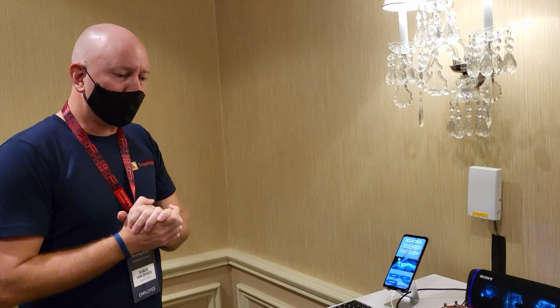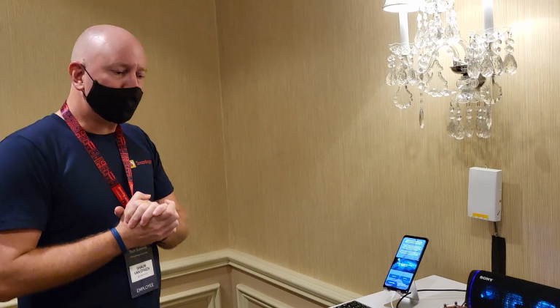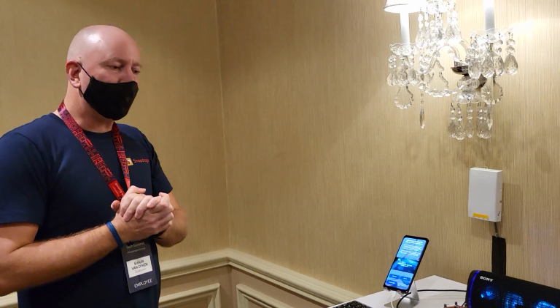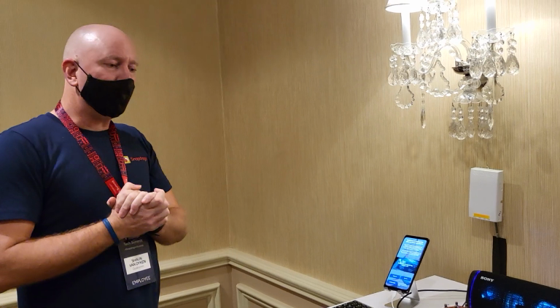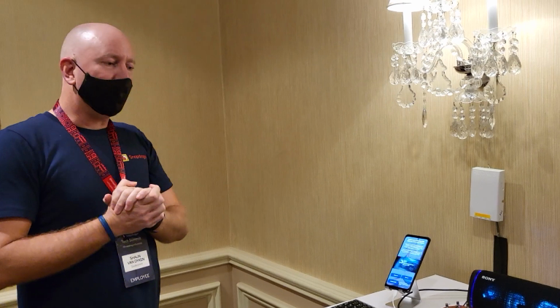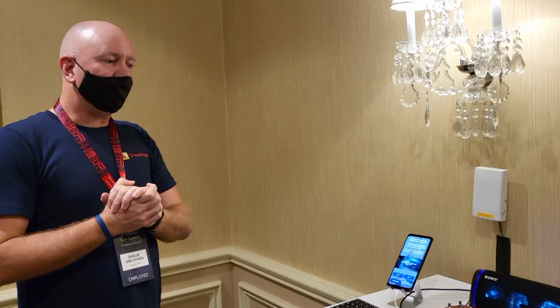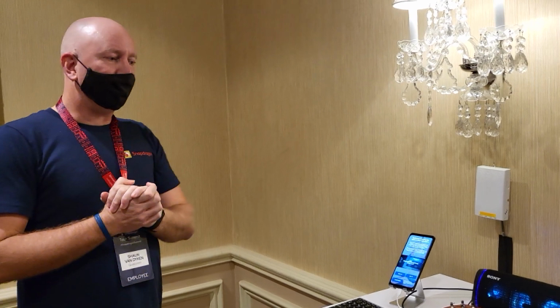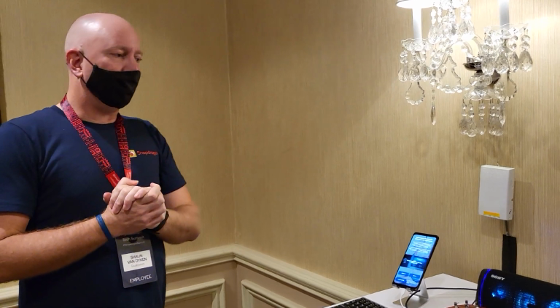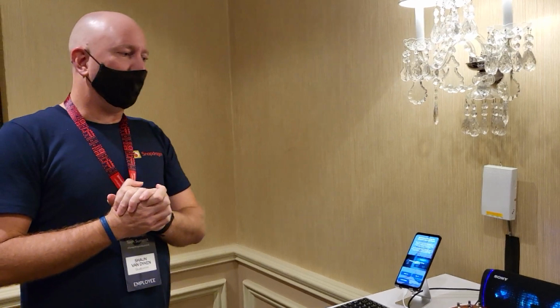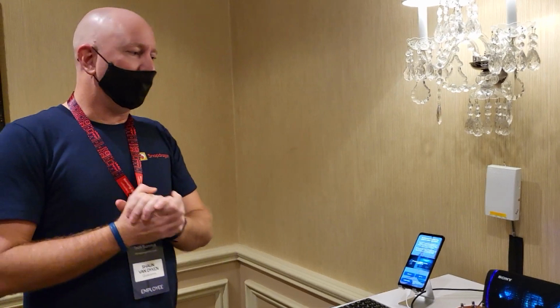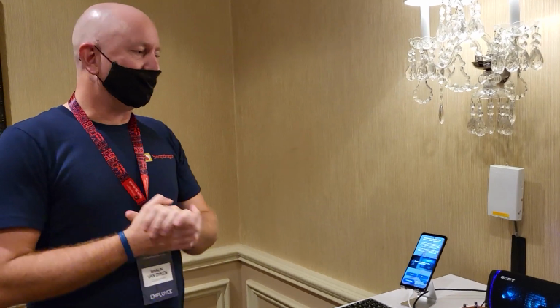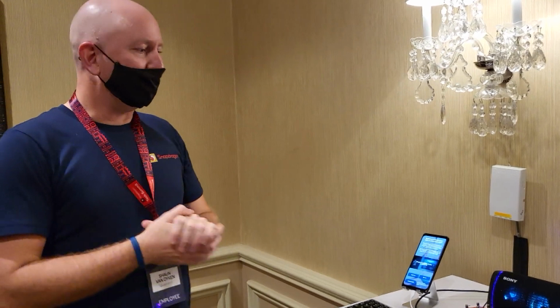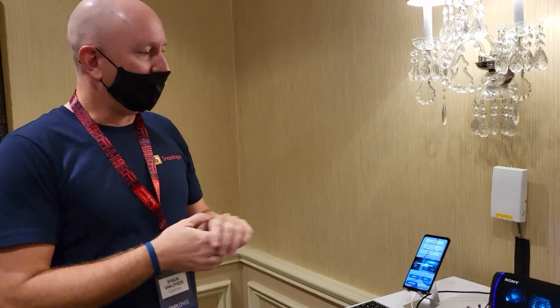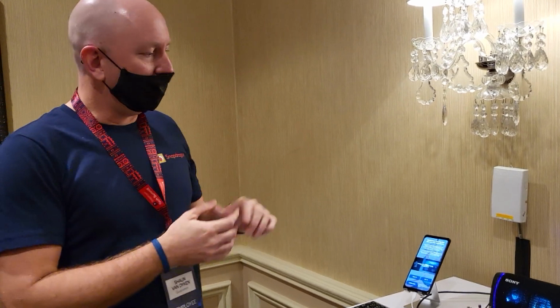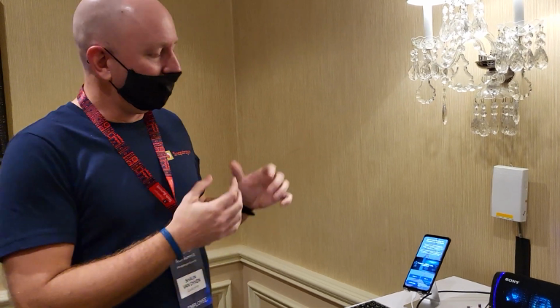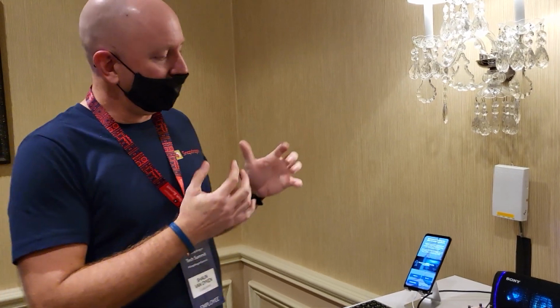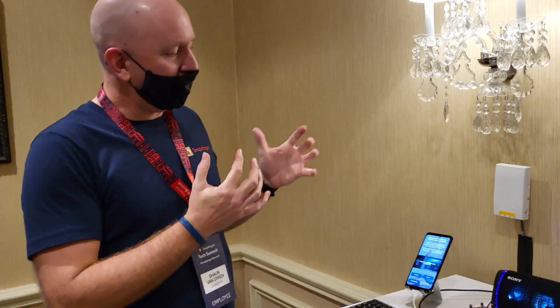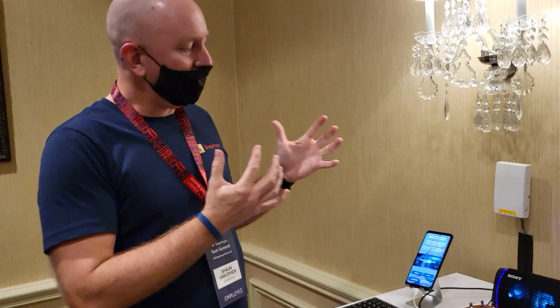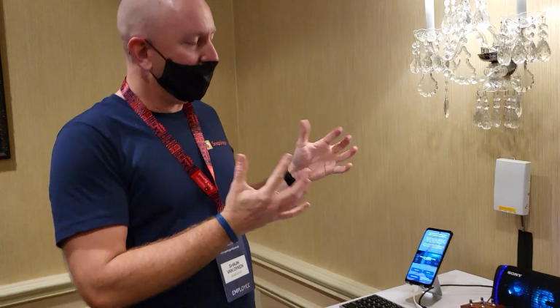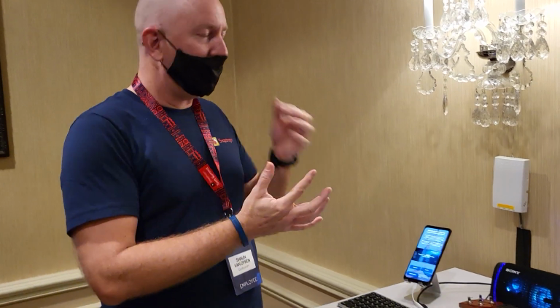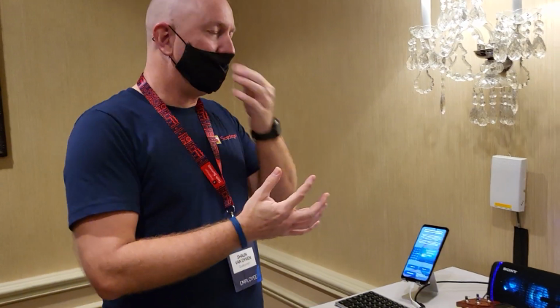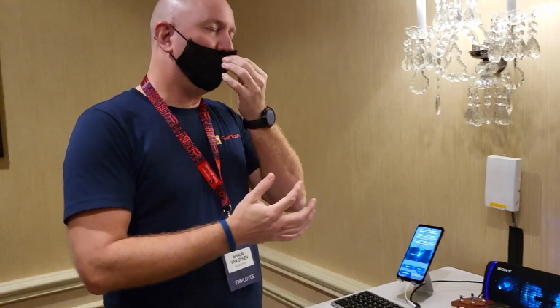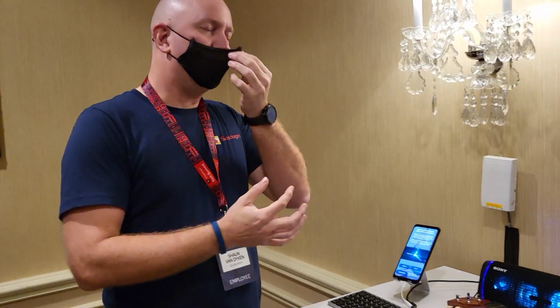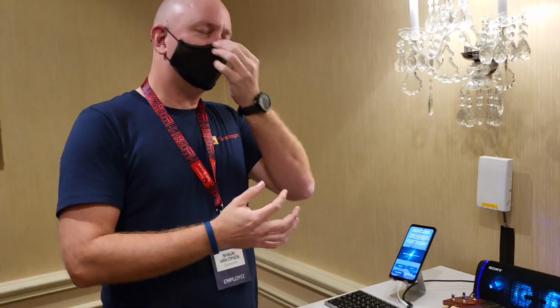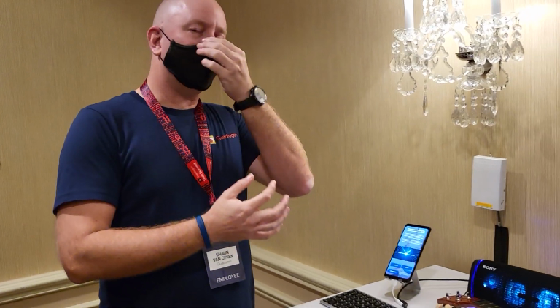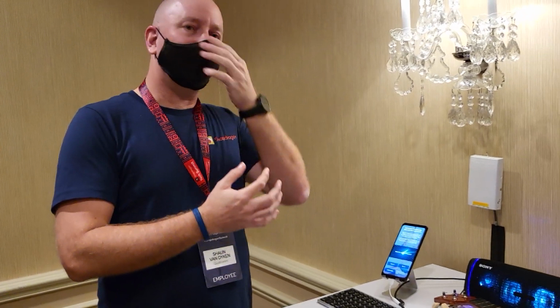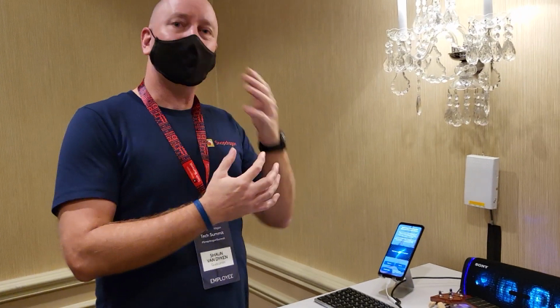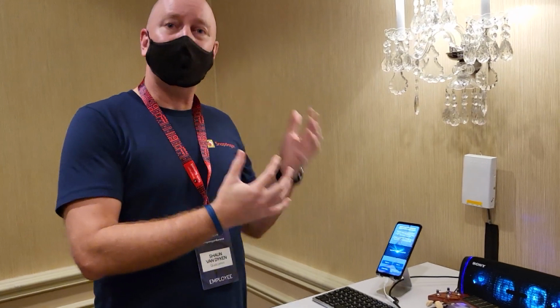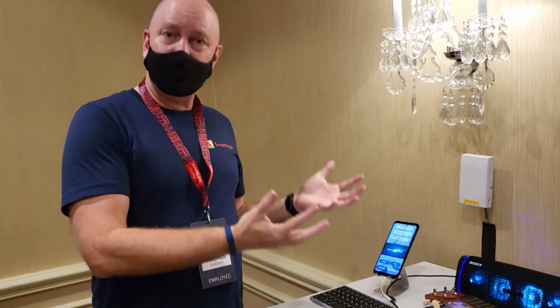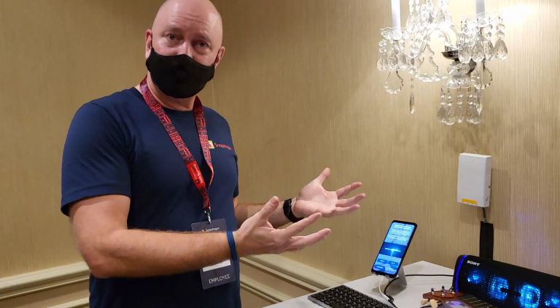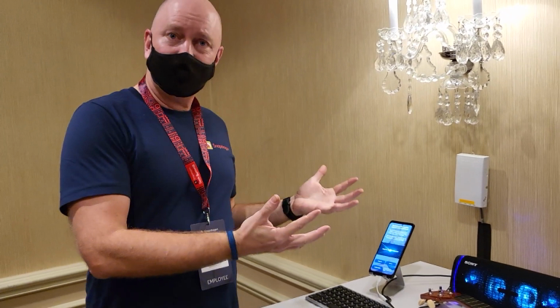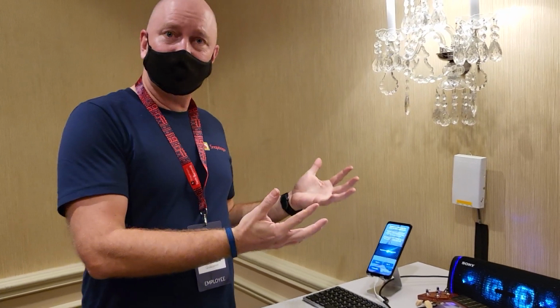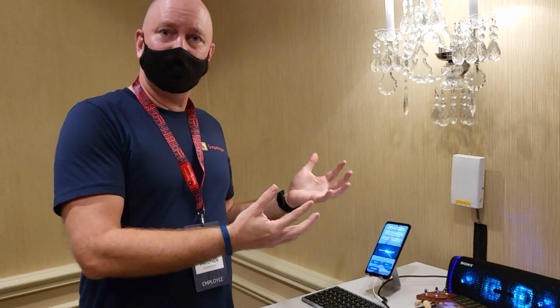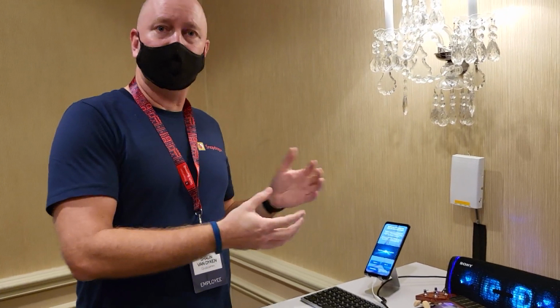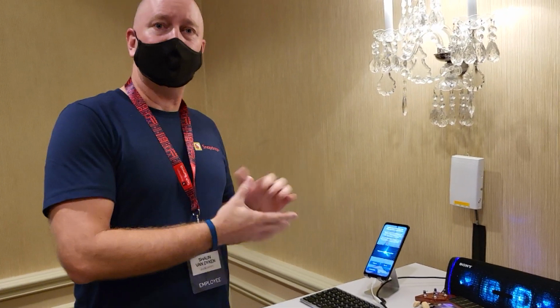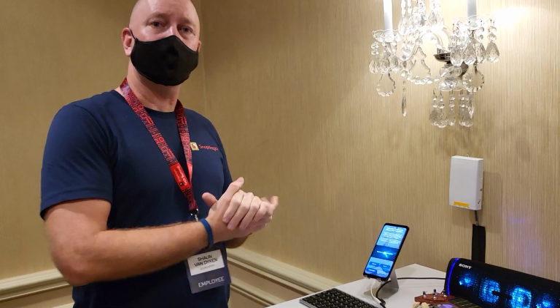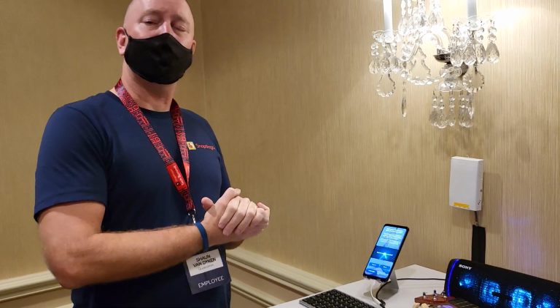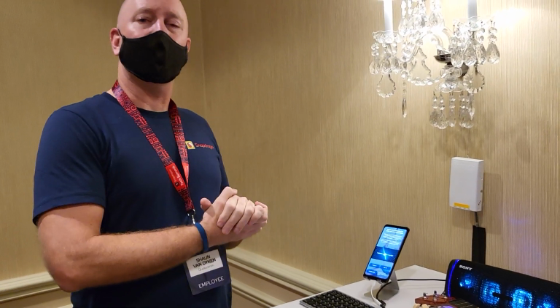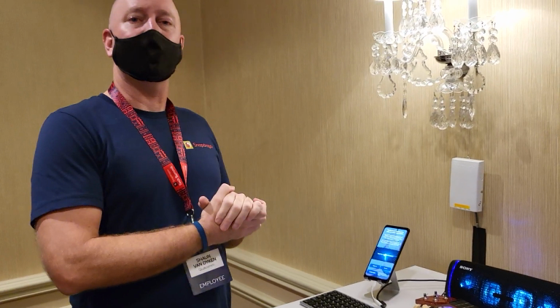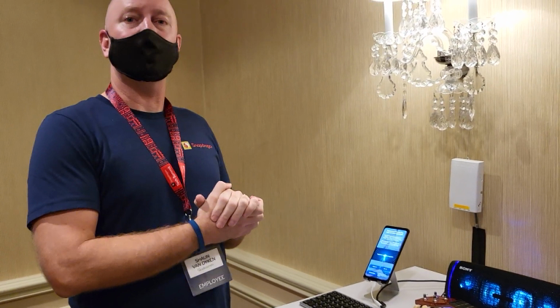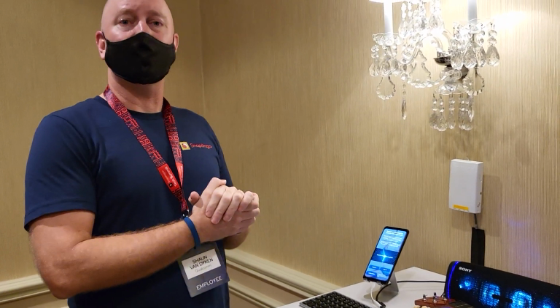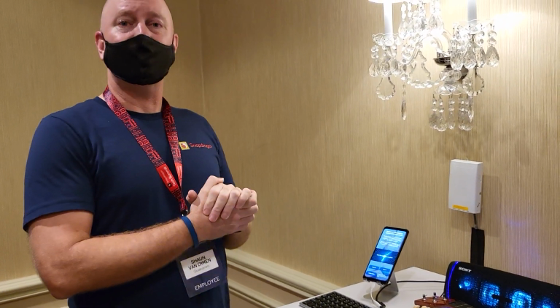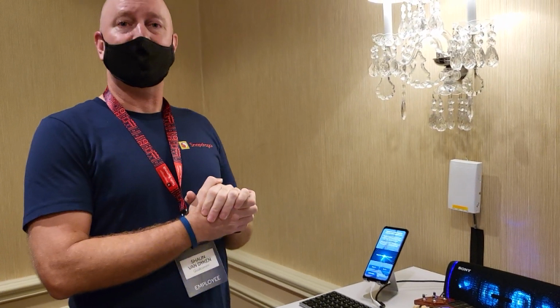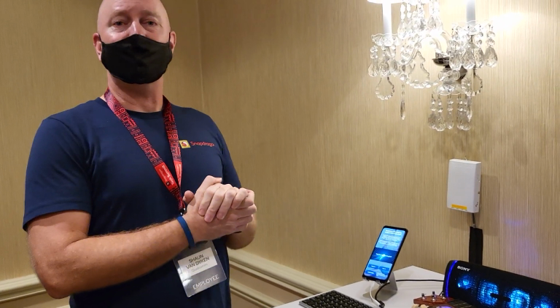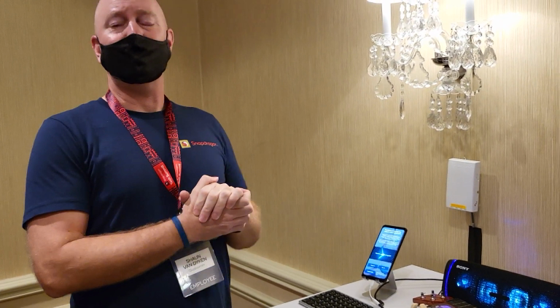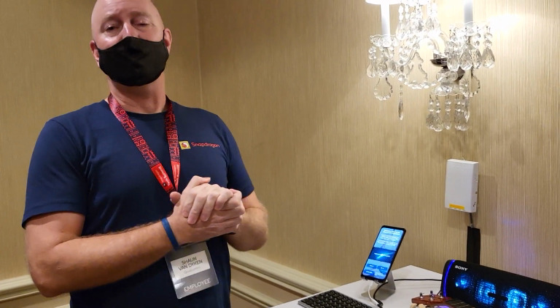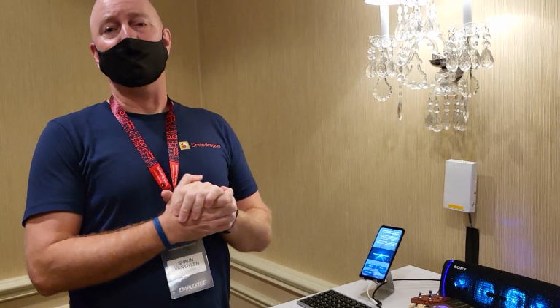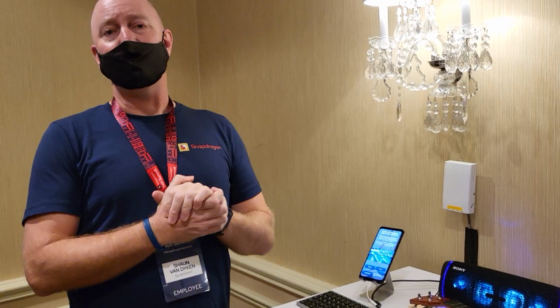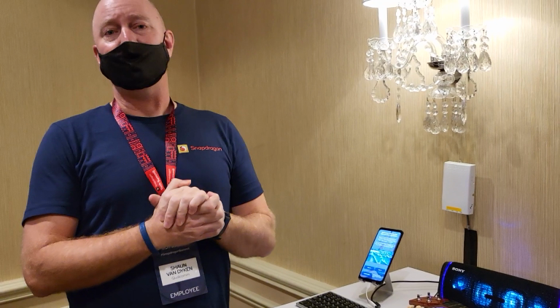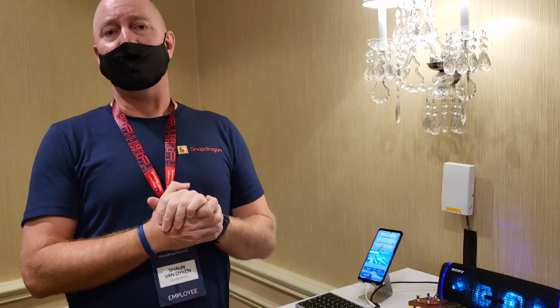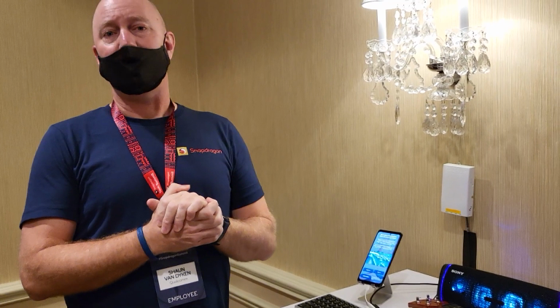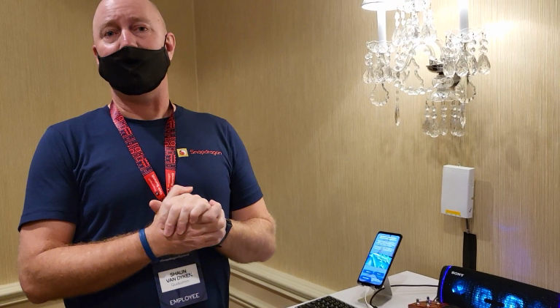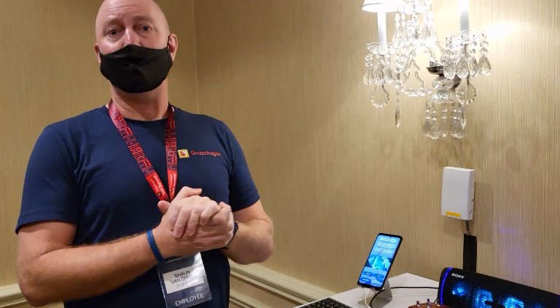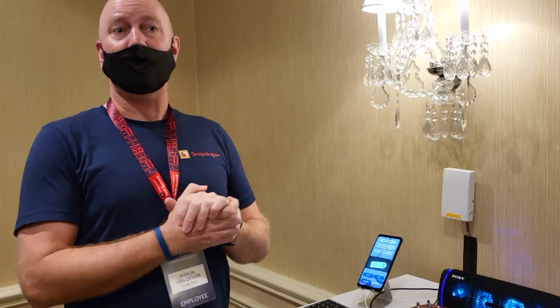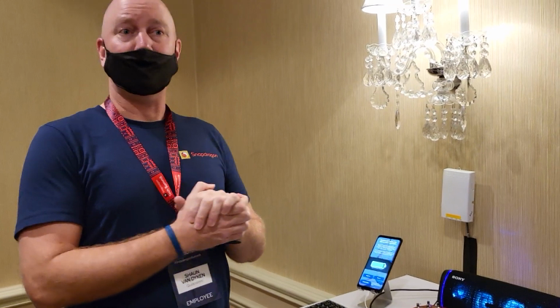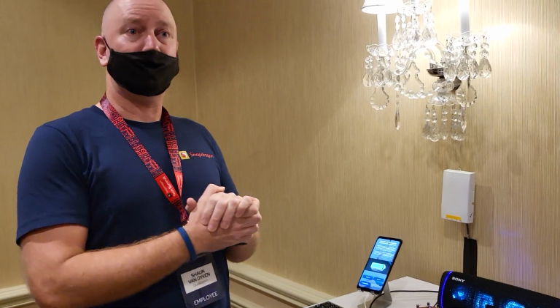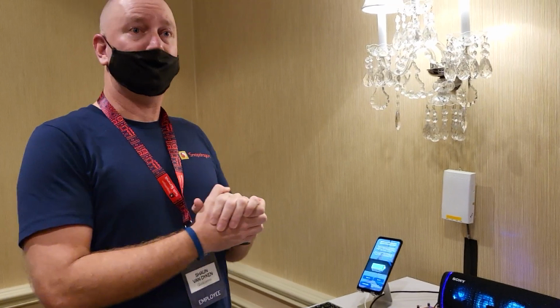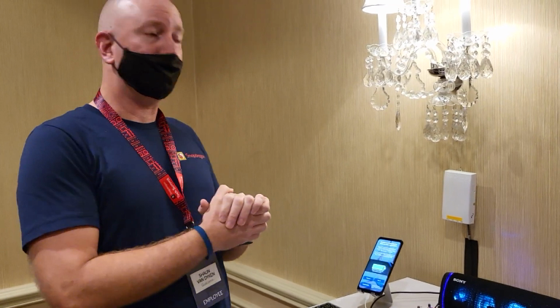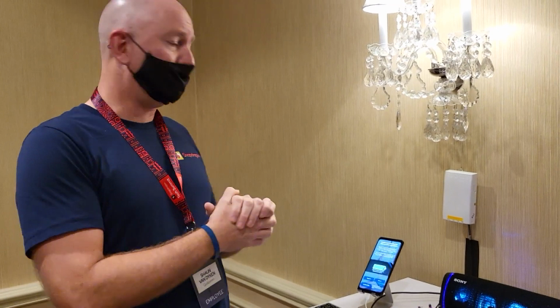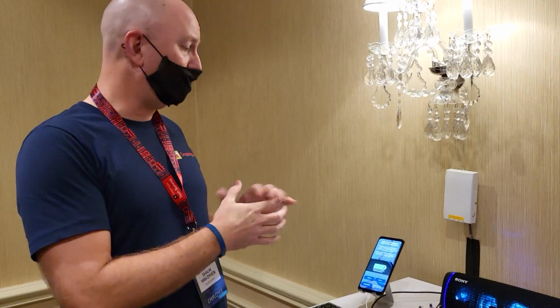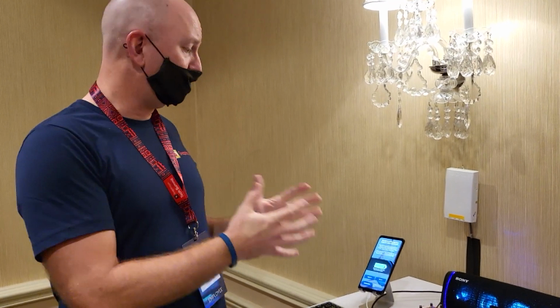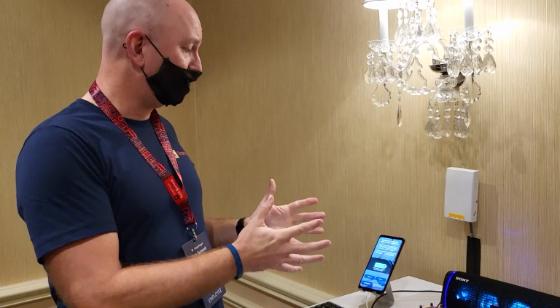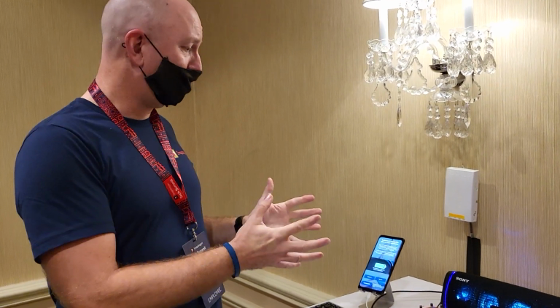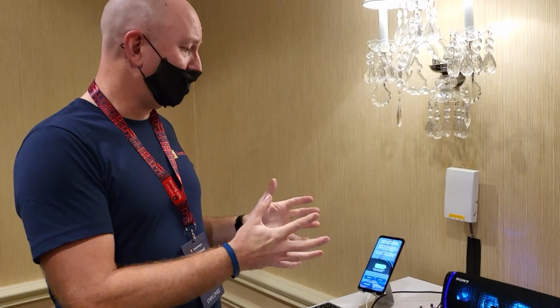We're showing off some of our AI-based audio features. This is all running on our 7th generation AI processing engine on Snapdragon.